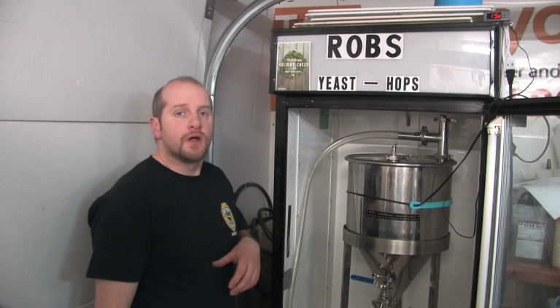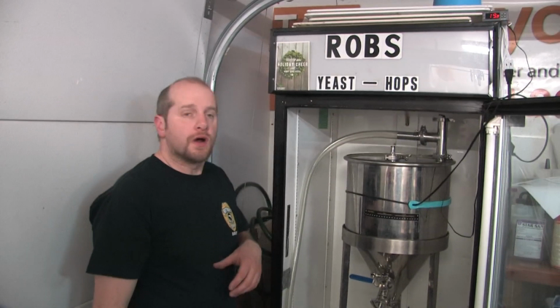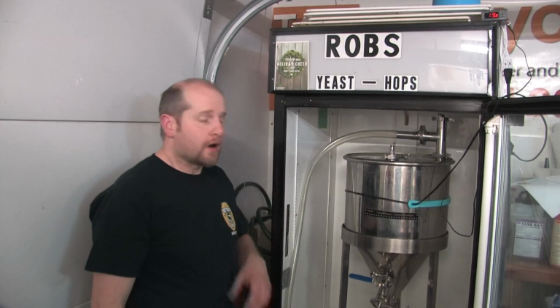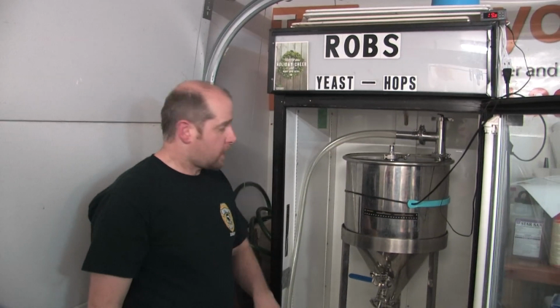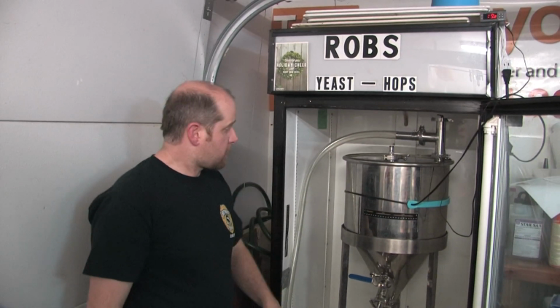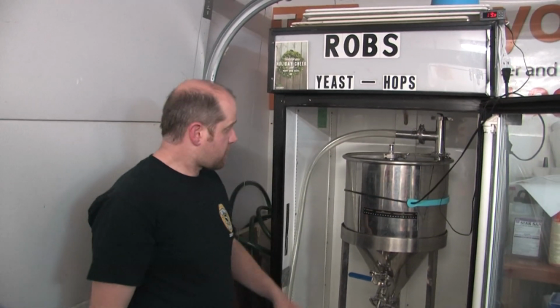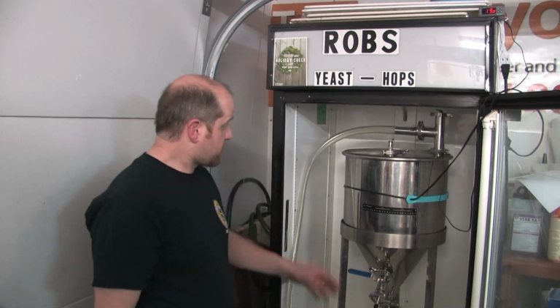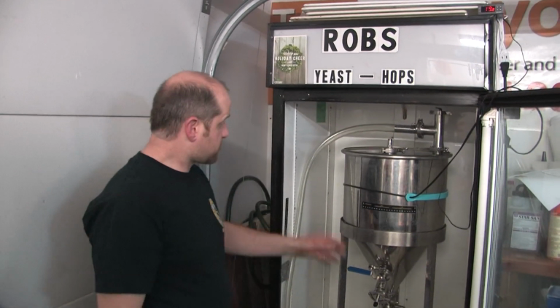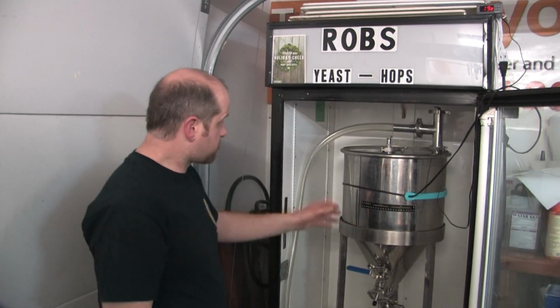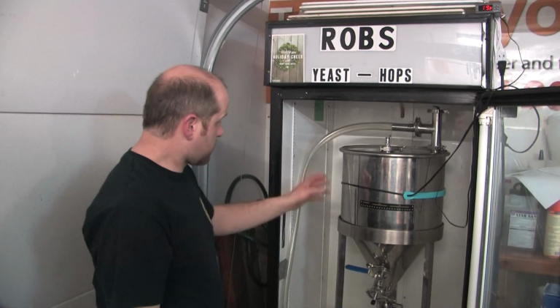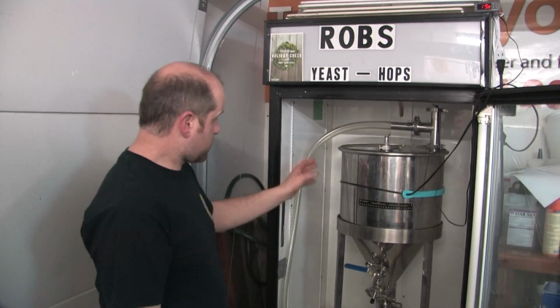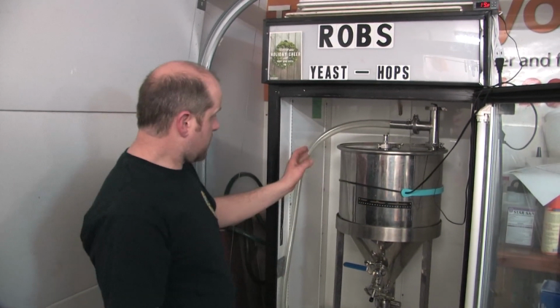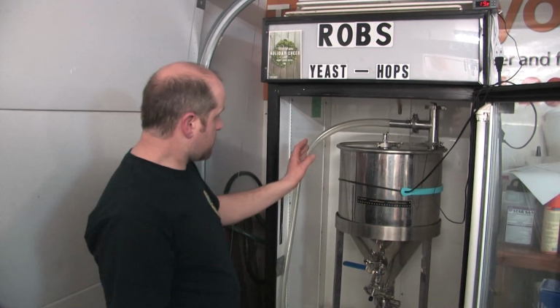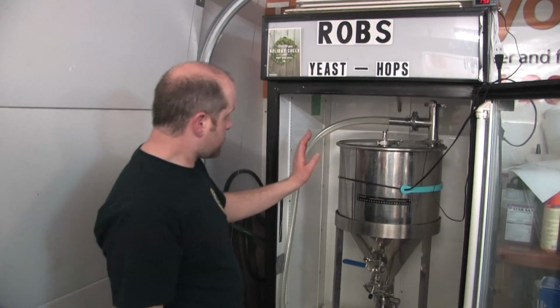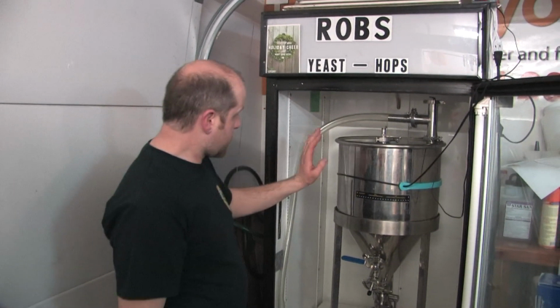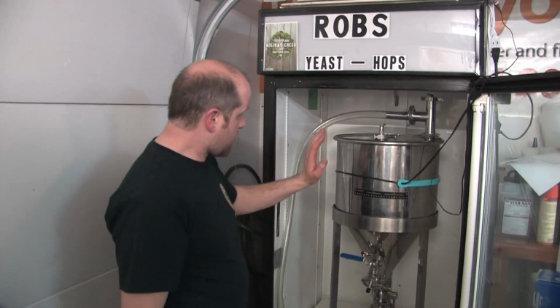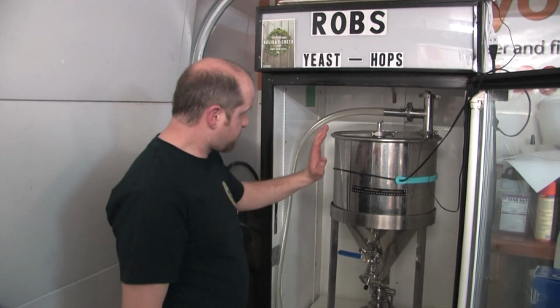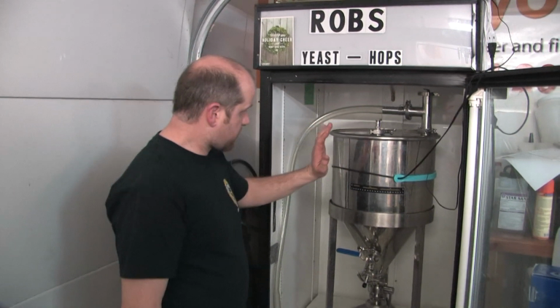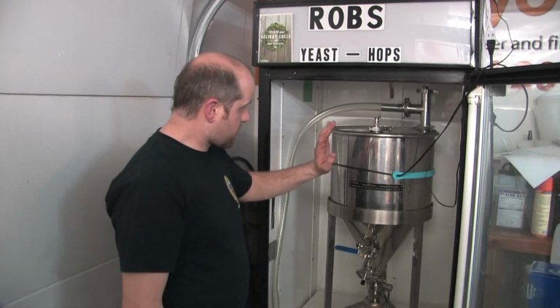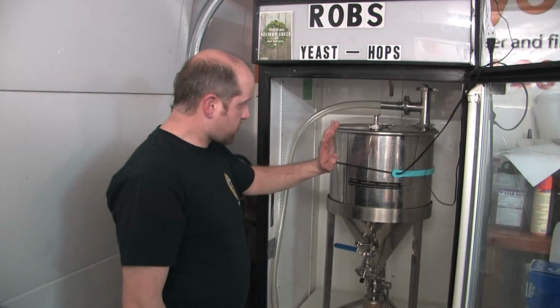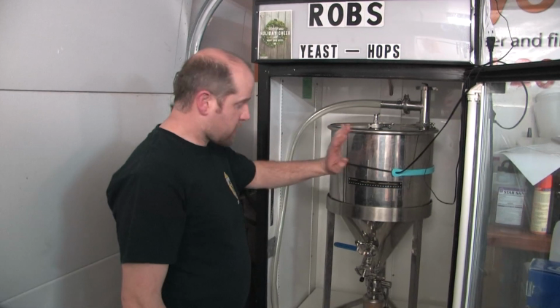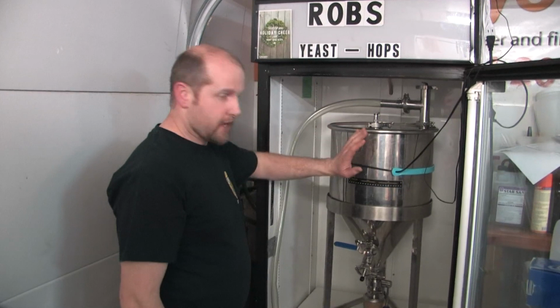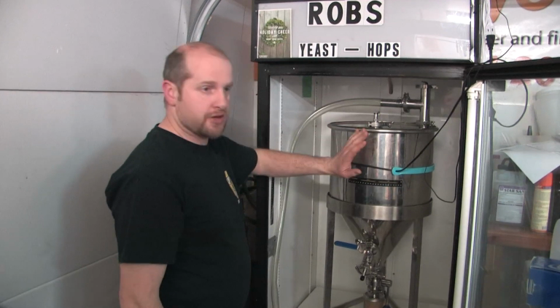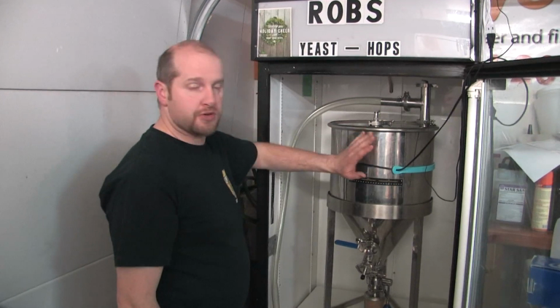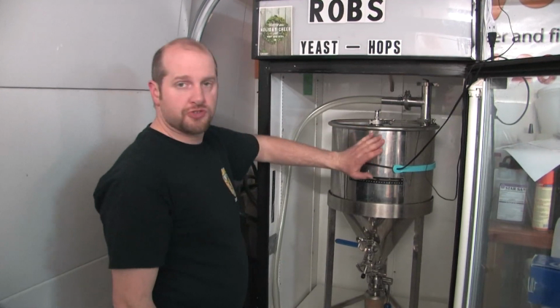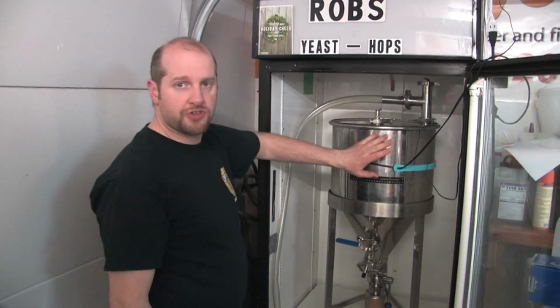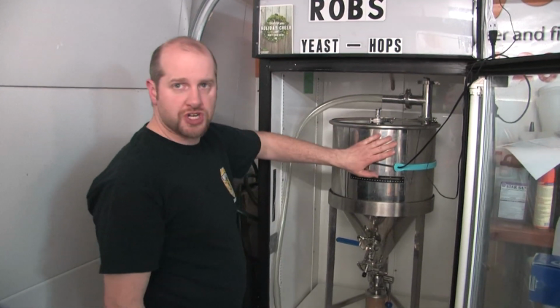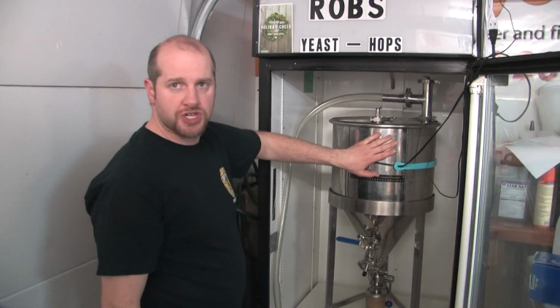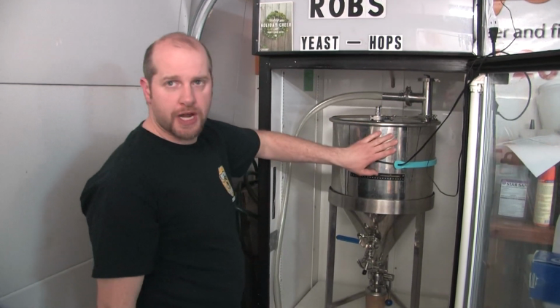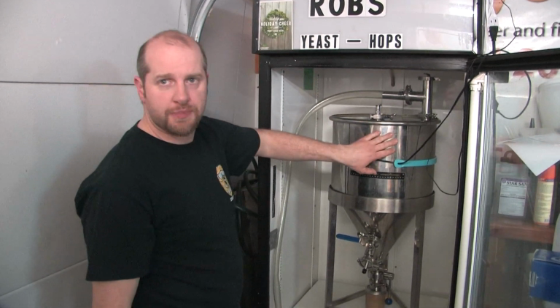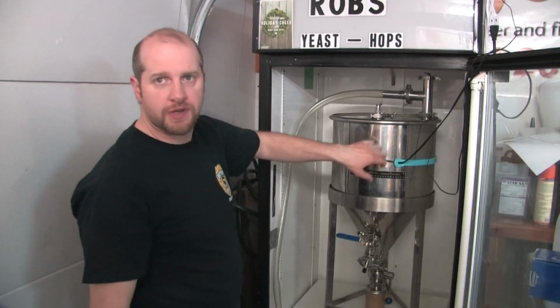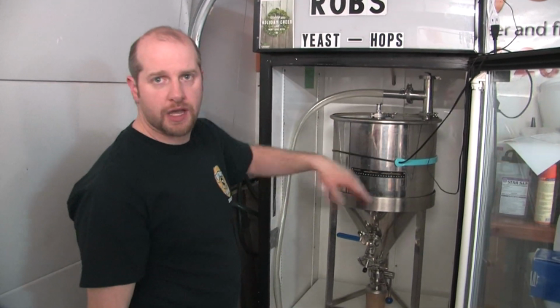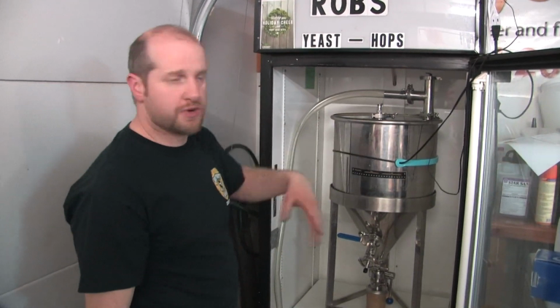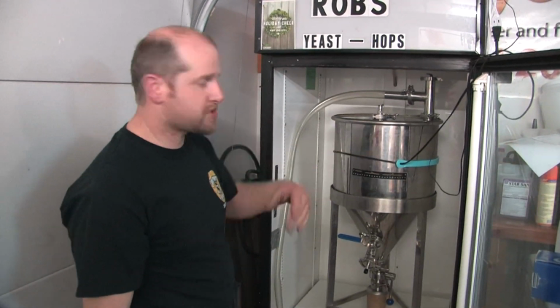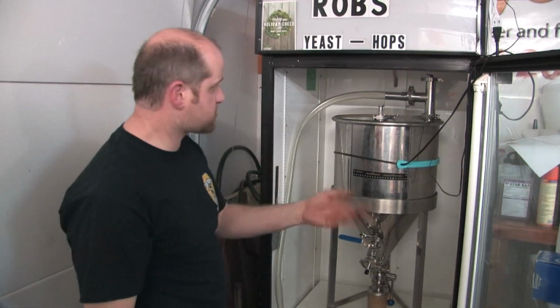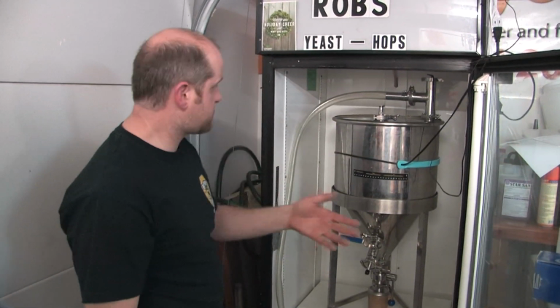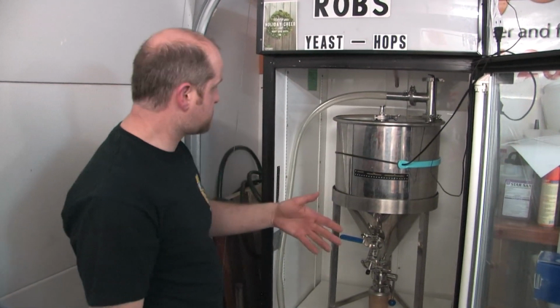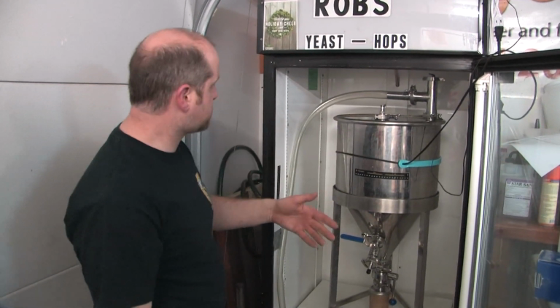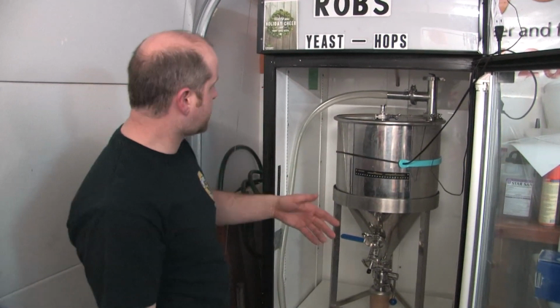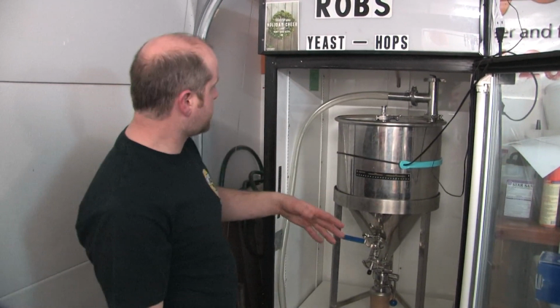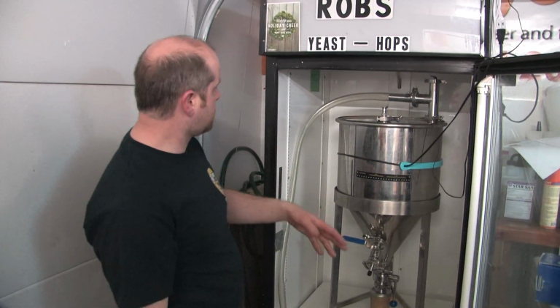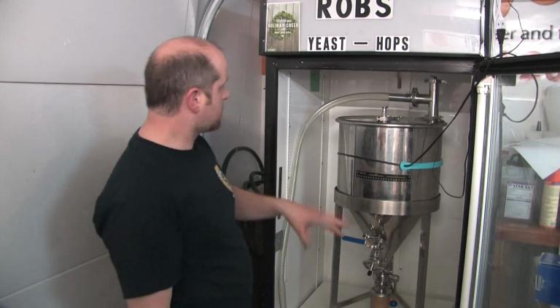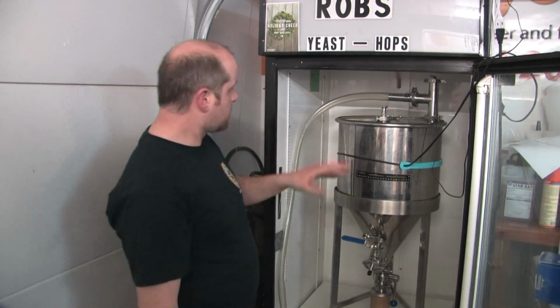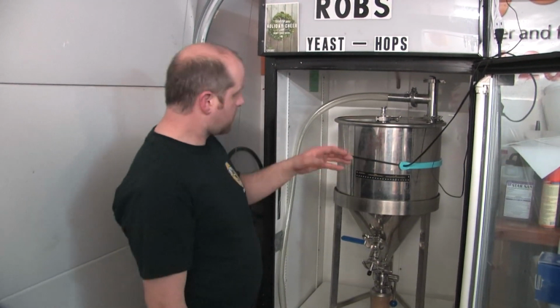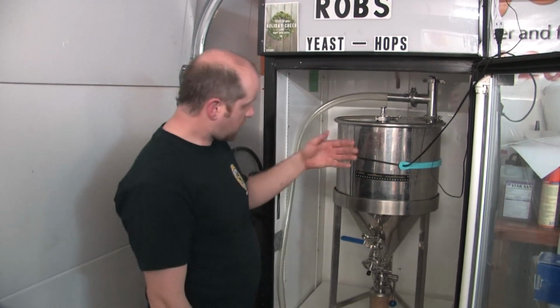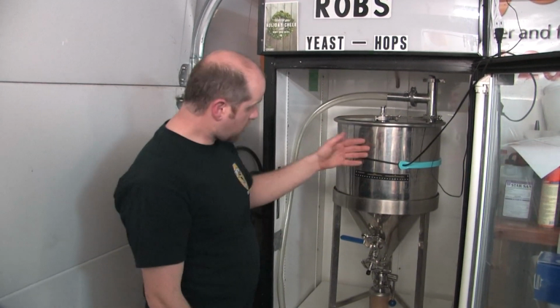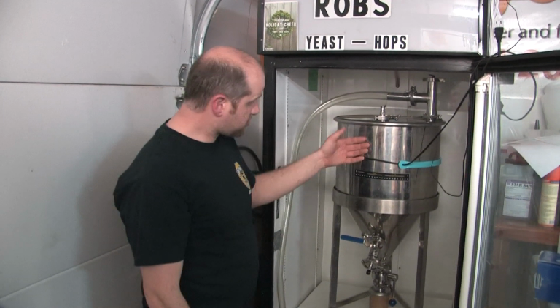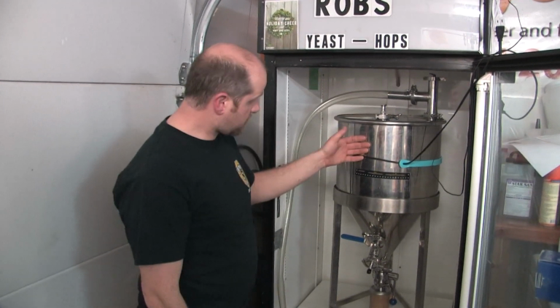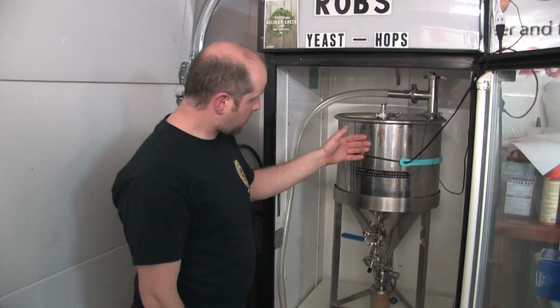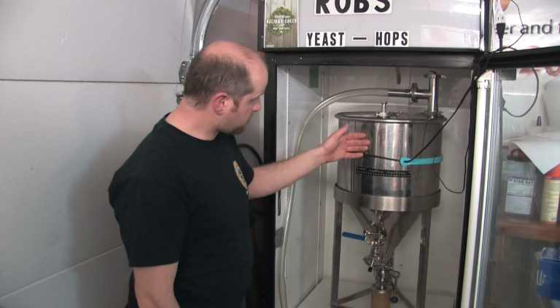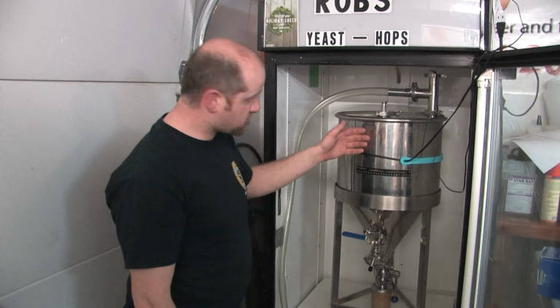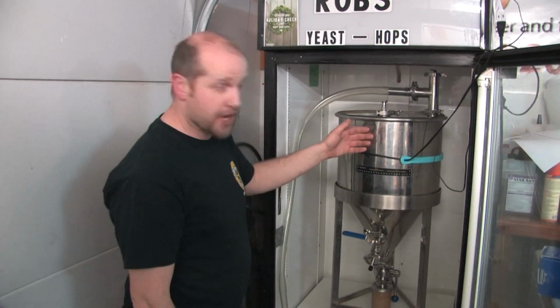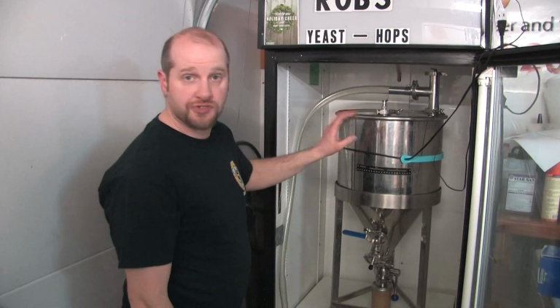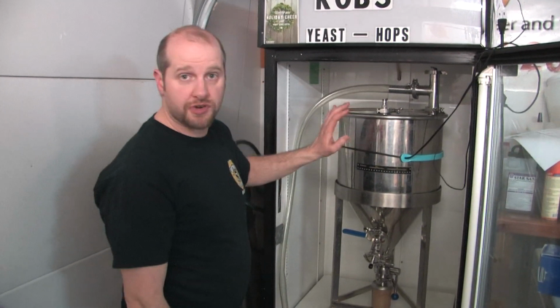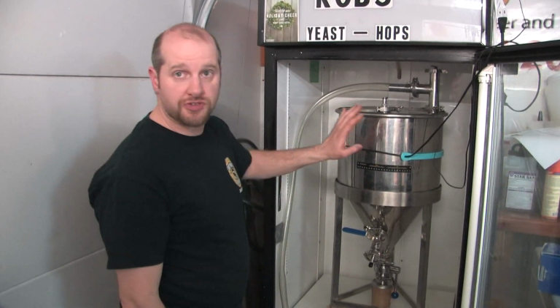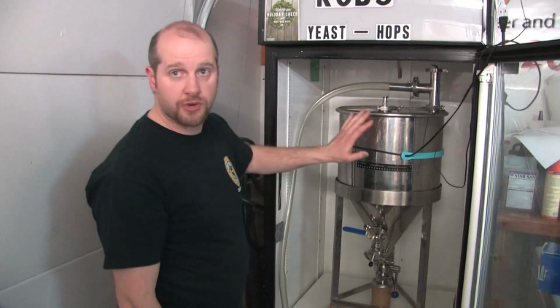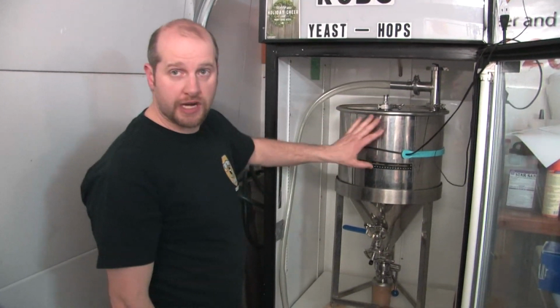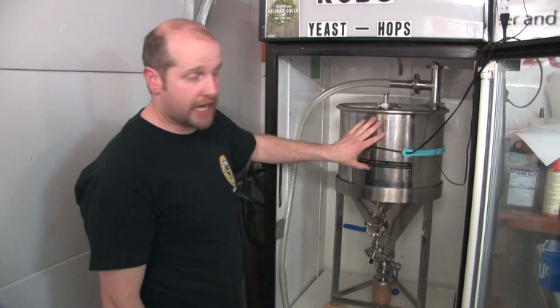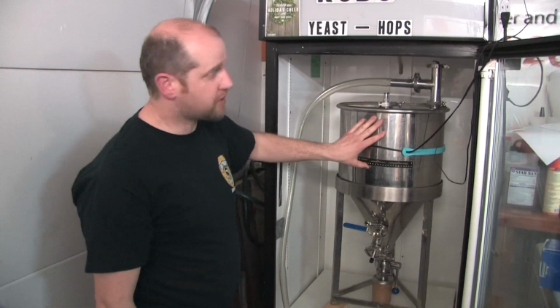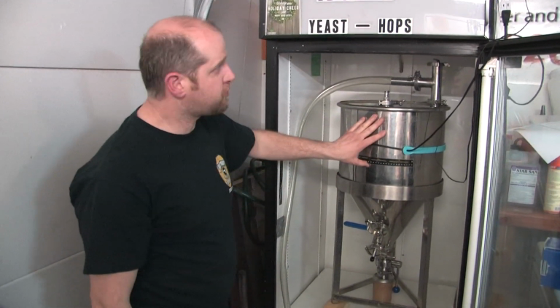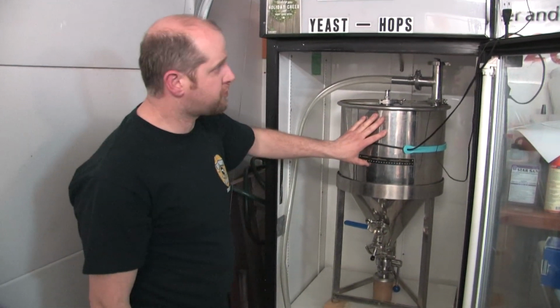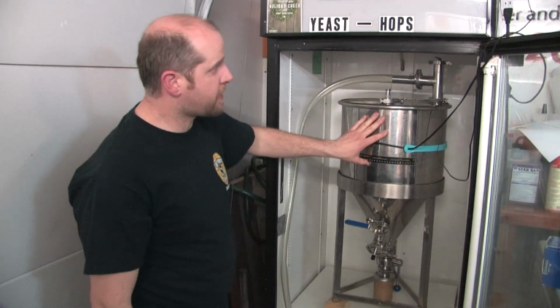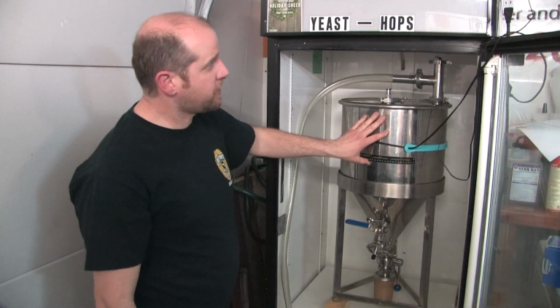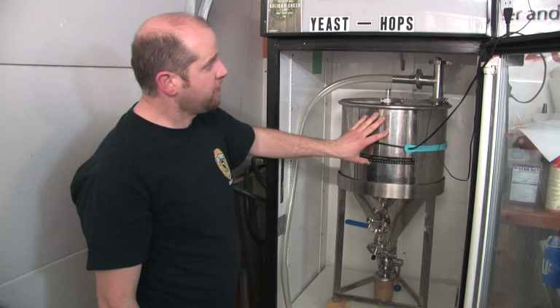We have our session IPA we just made today, all transferred into our conical fermenter.